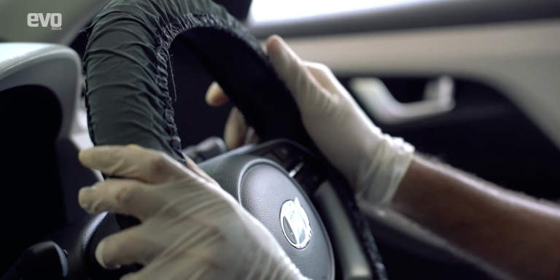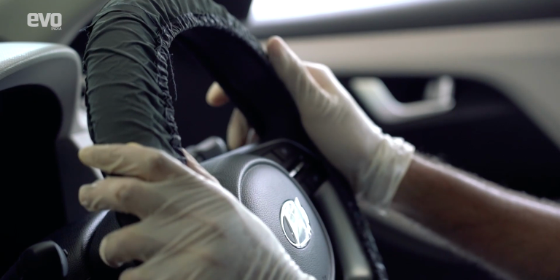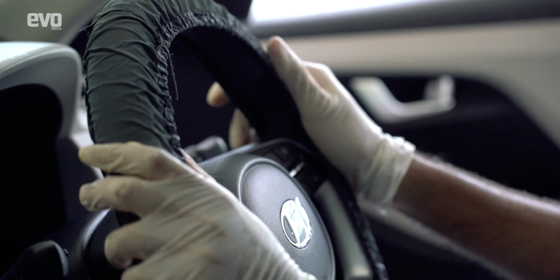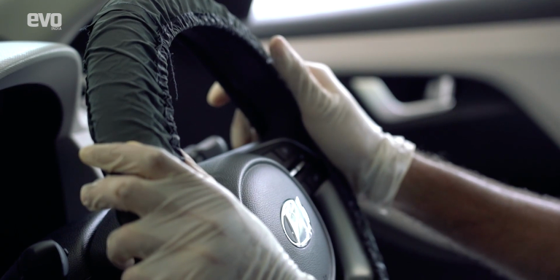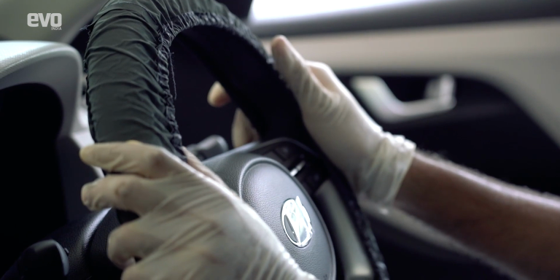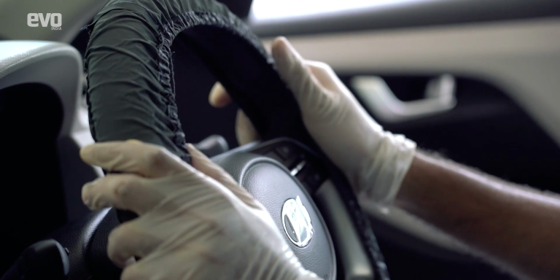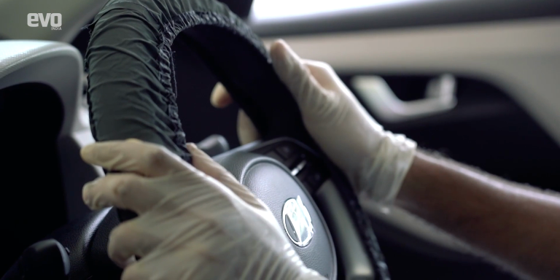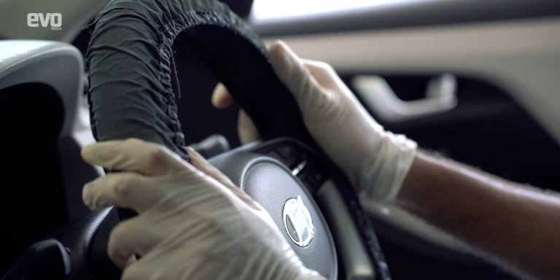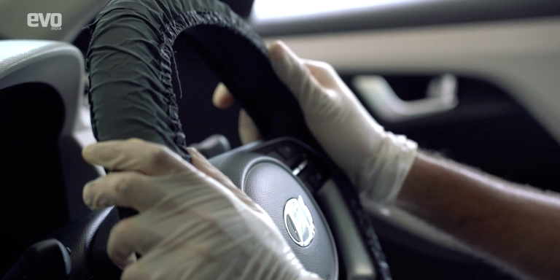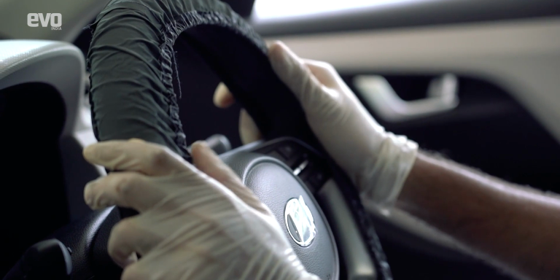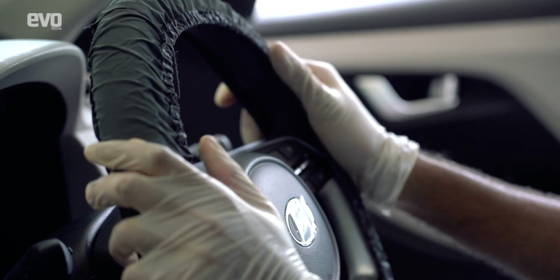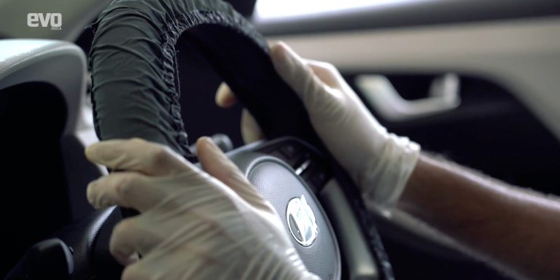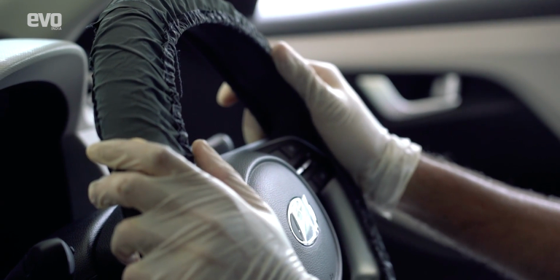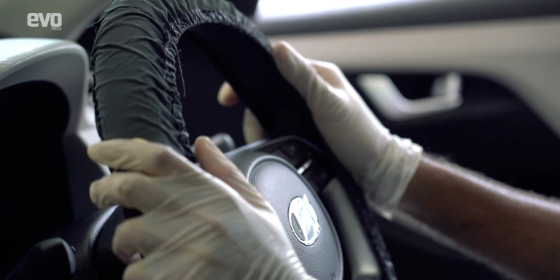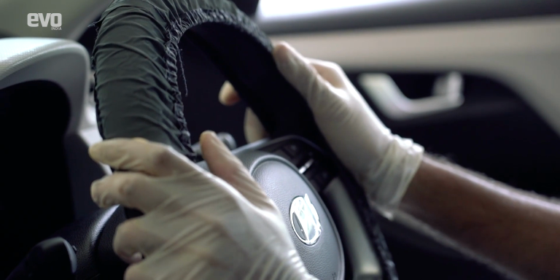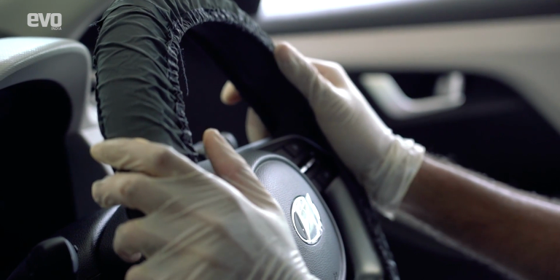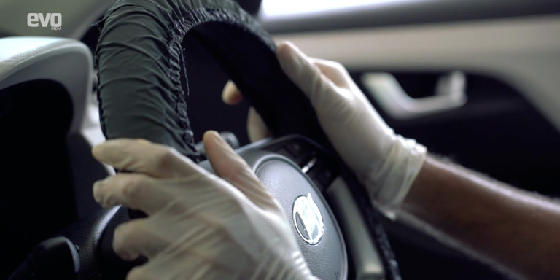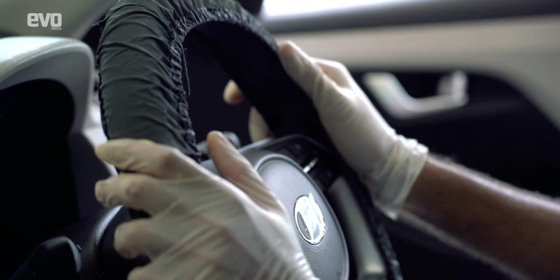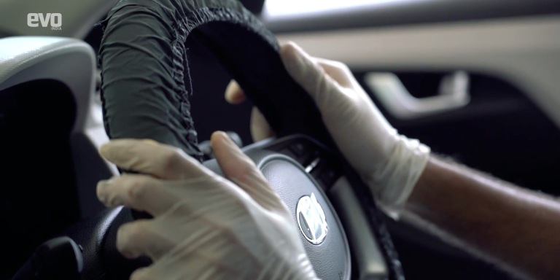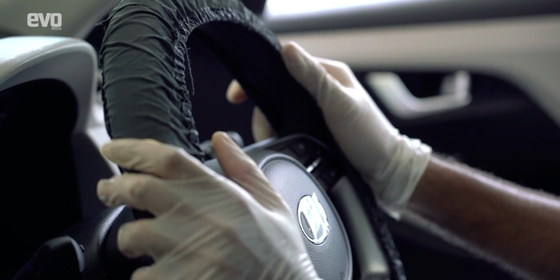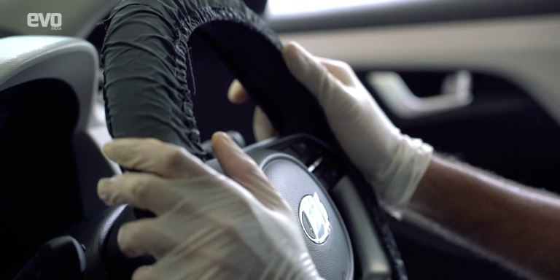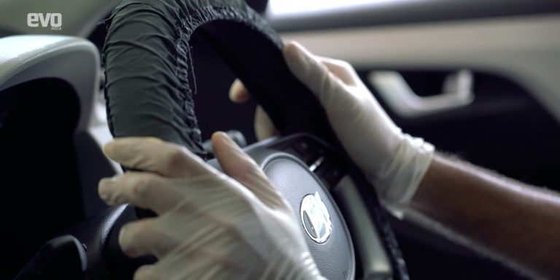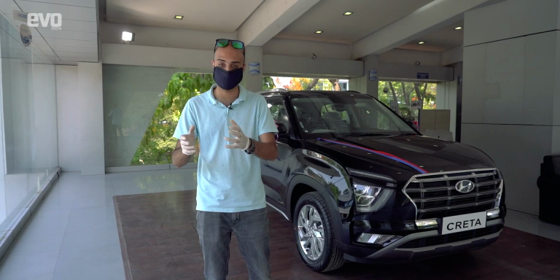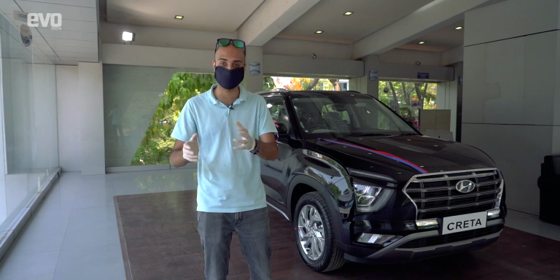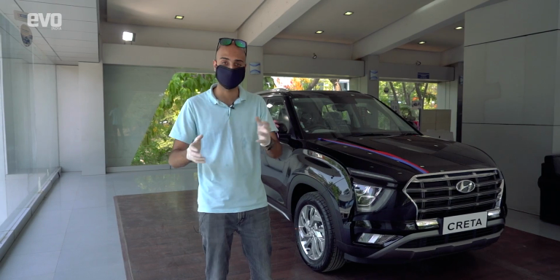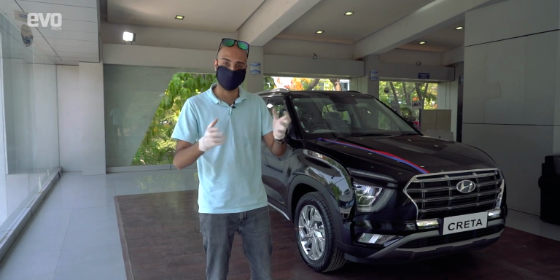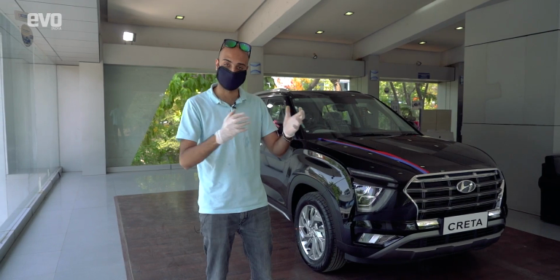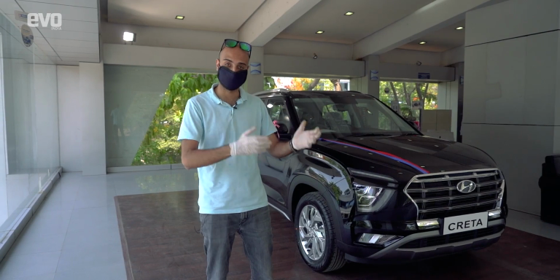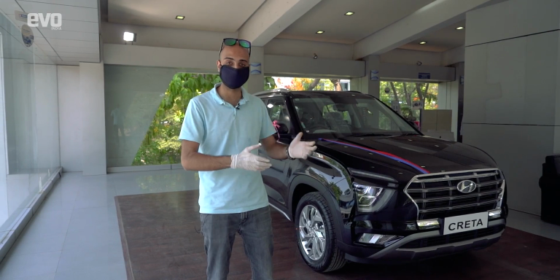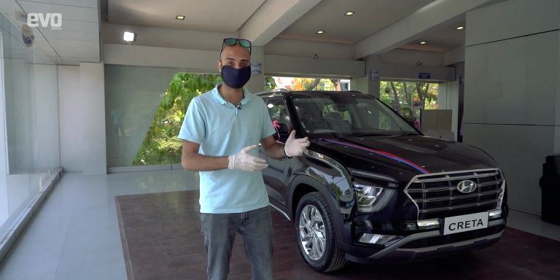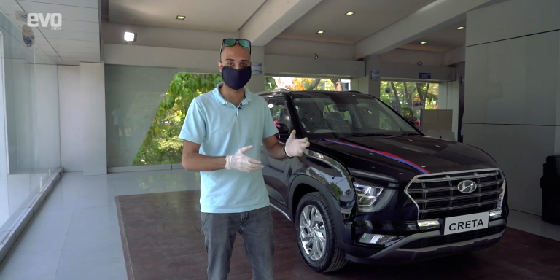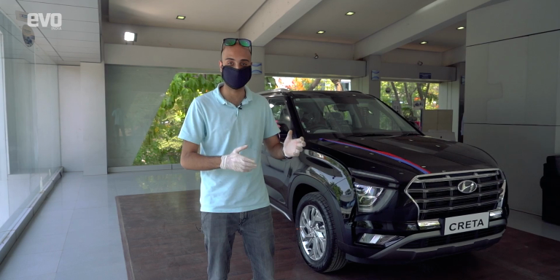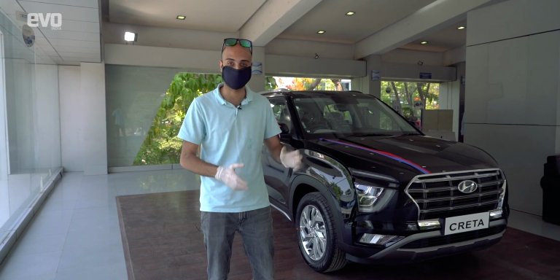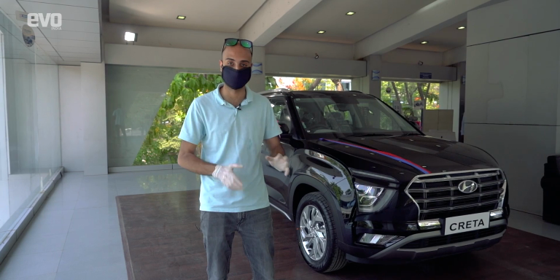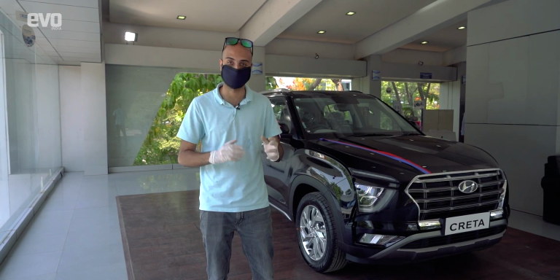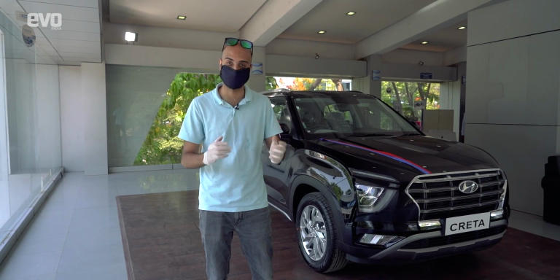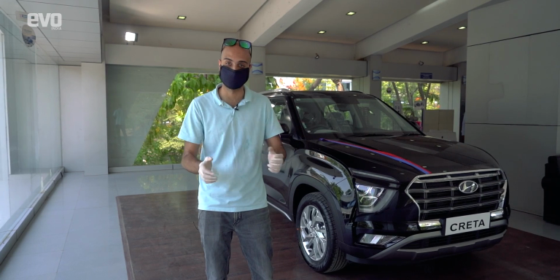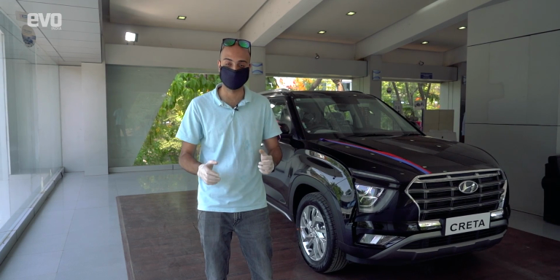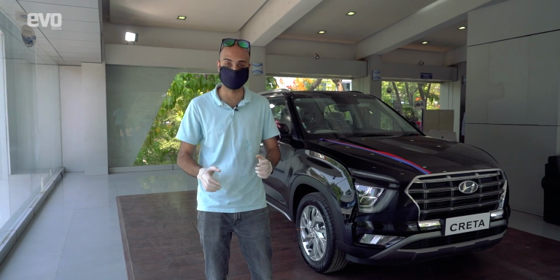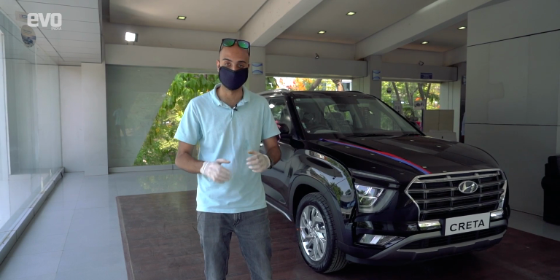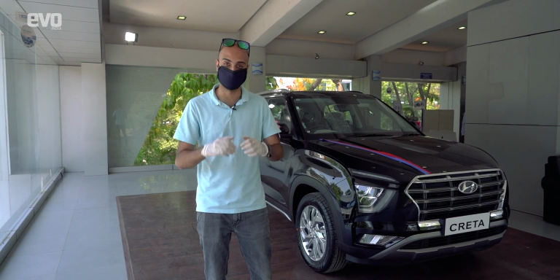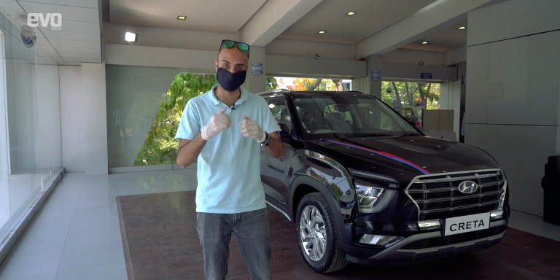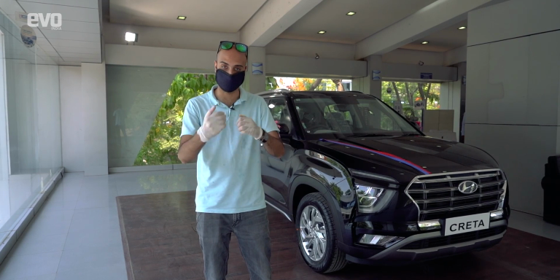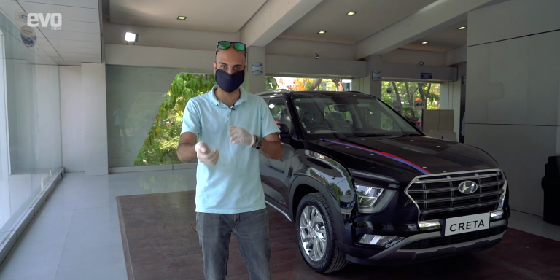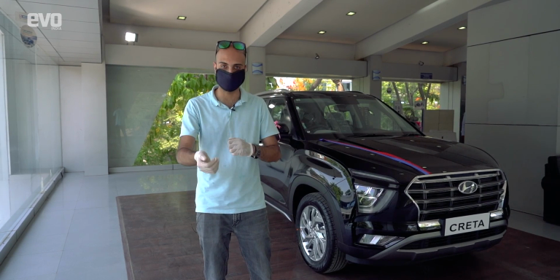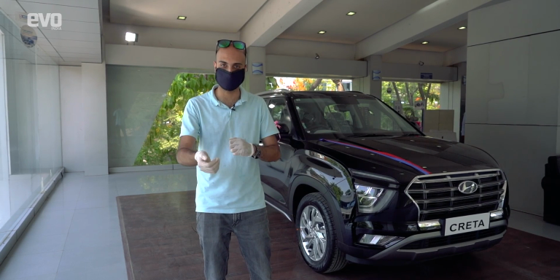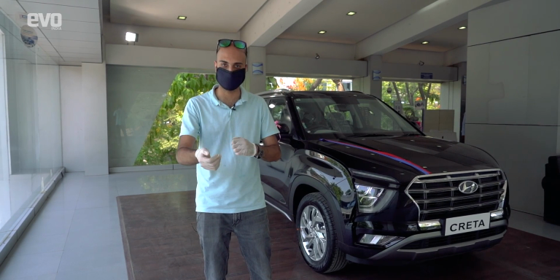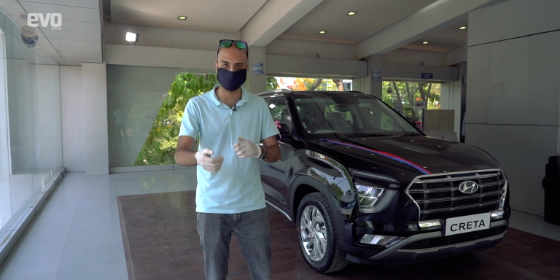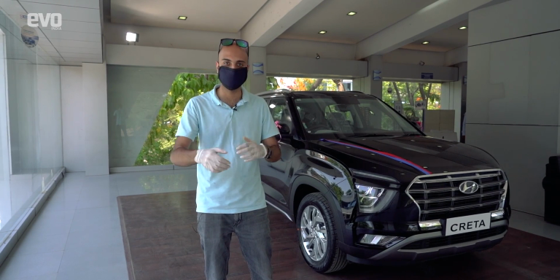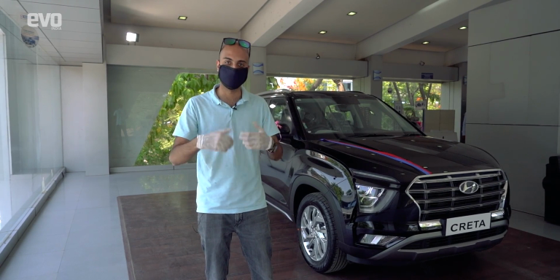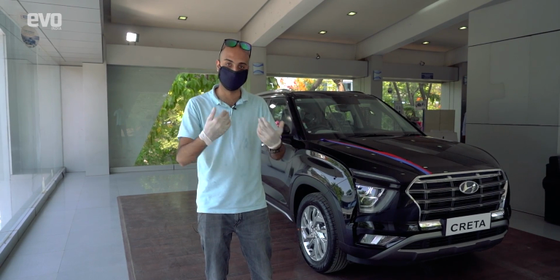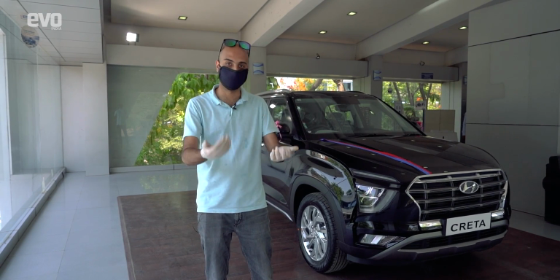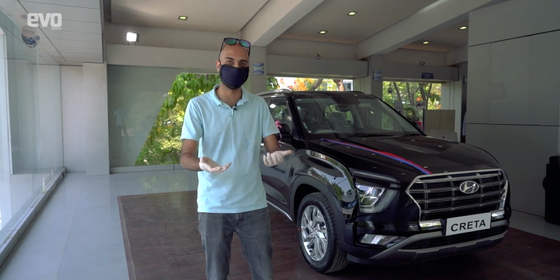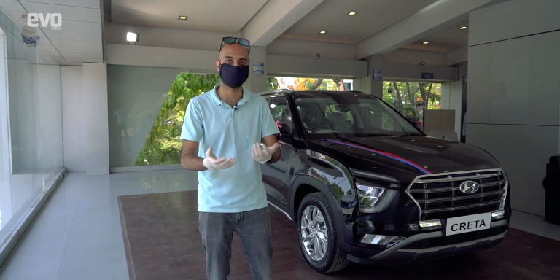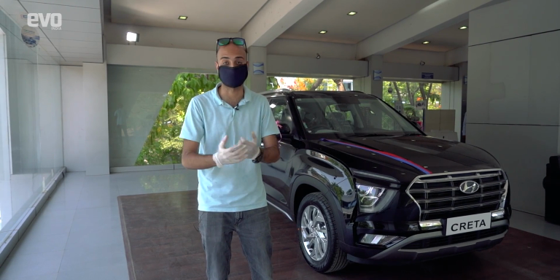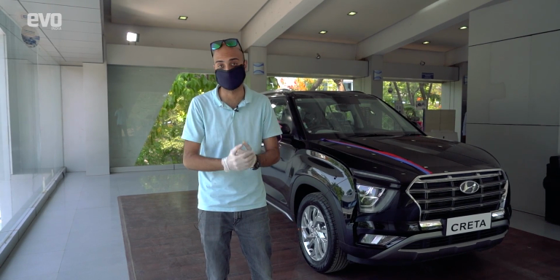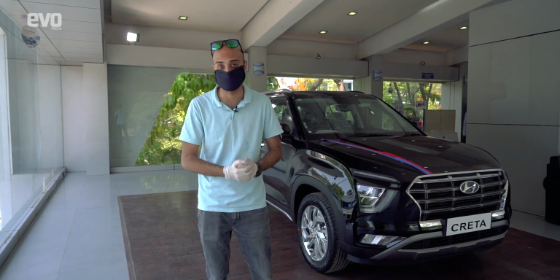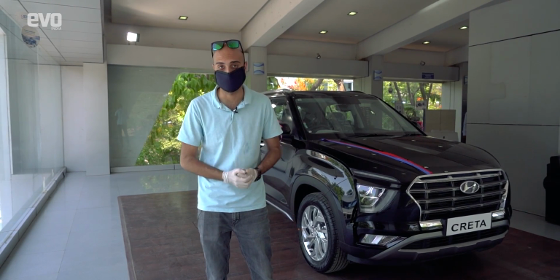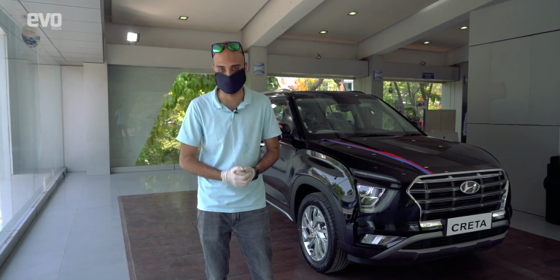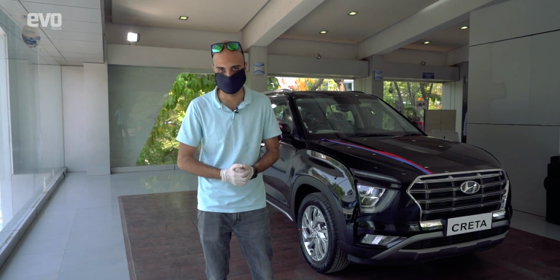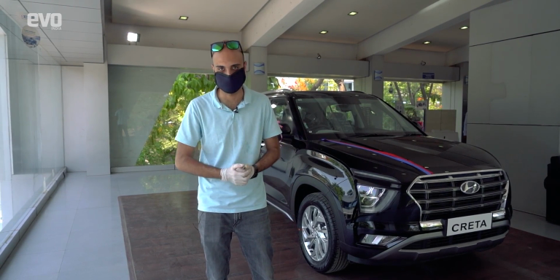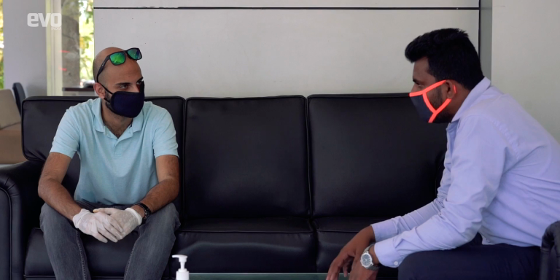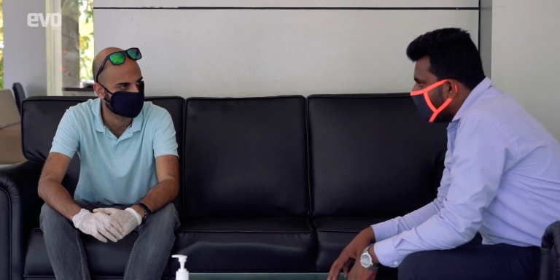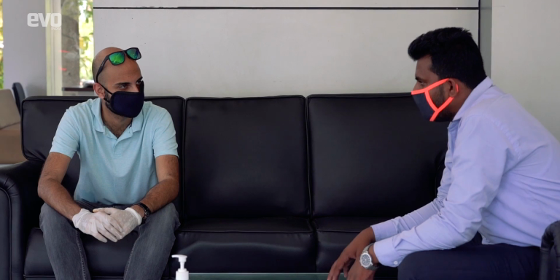In addition to this, you get a steering wheel cover as well as a seat cover that are disposable, put into the car before a customer gets inside it.